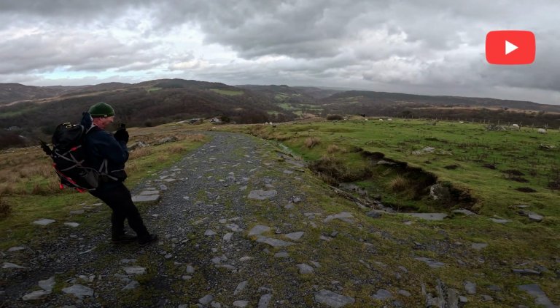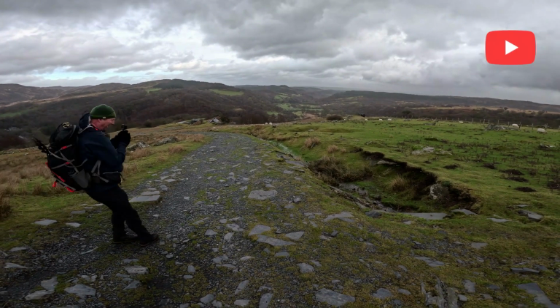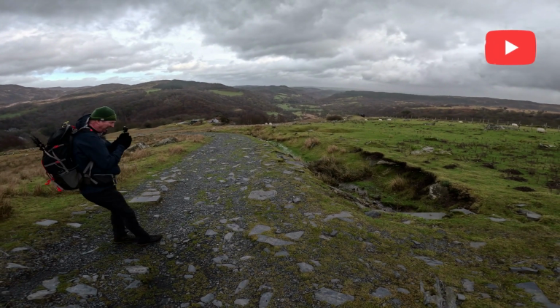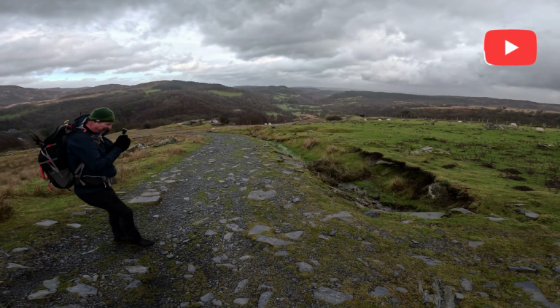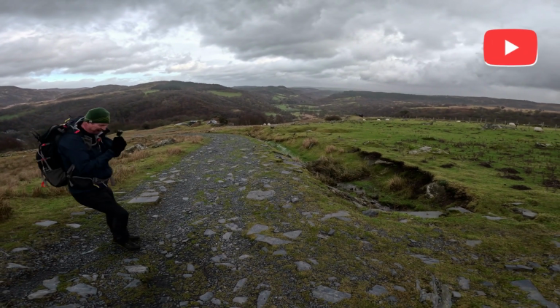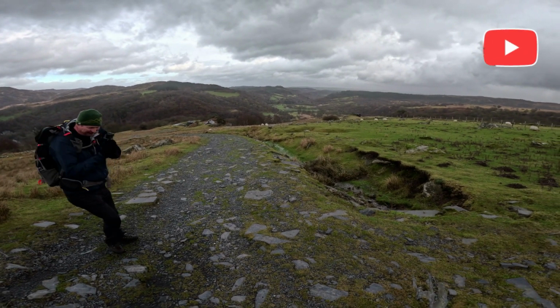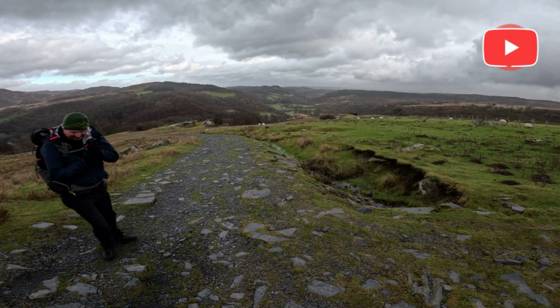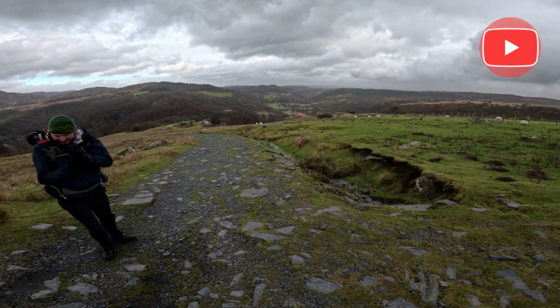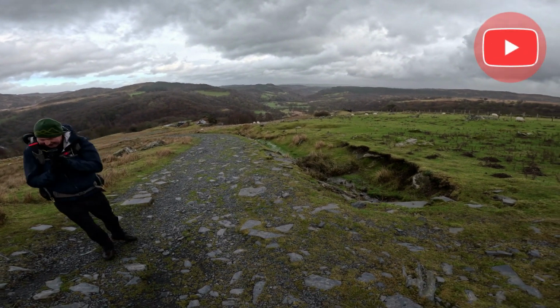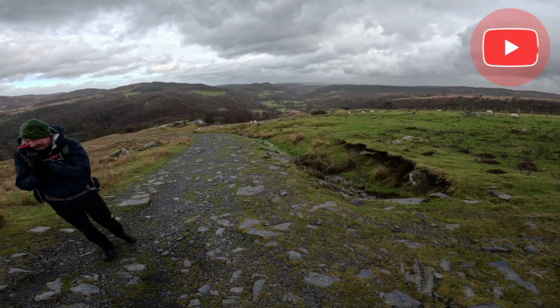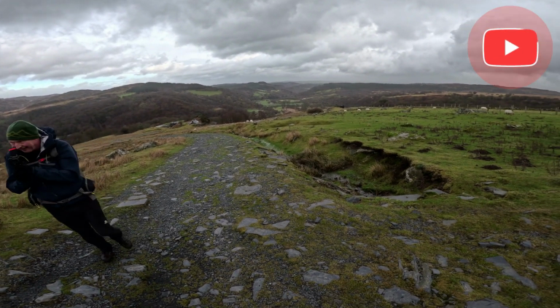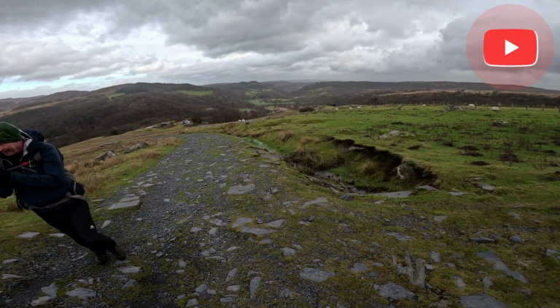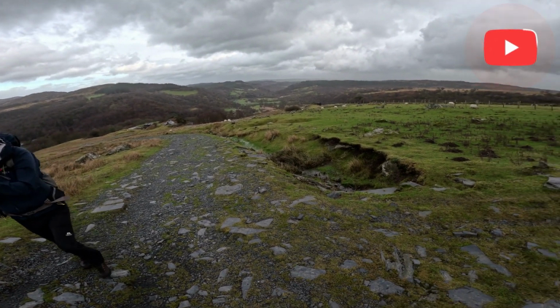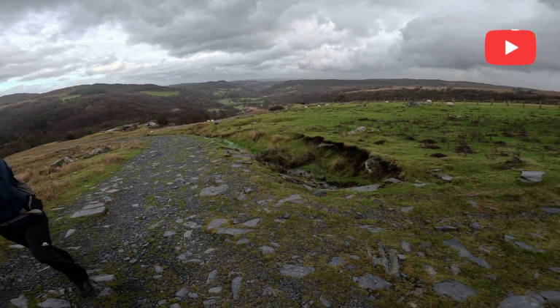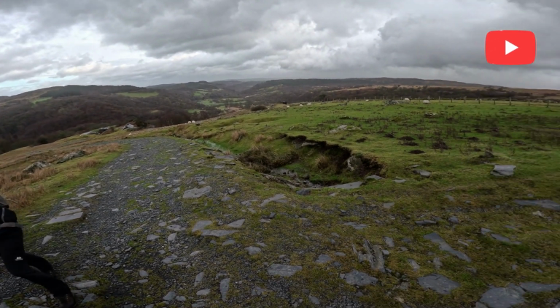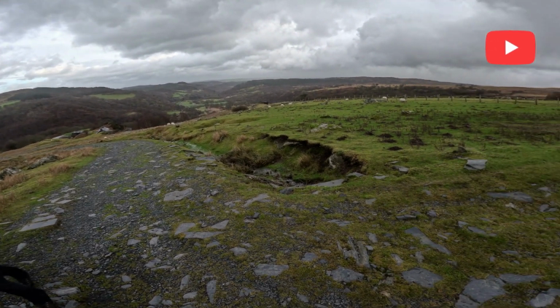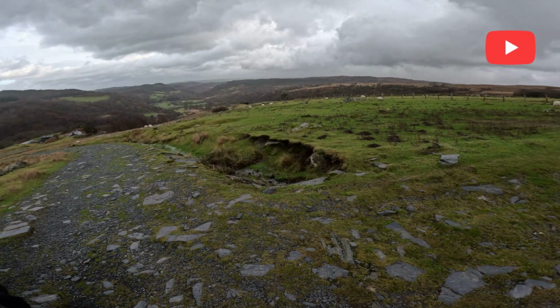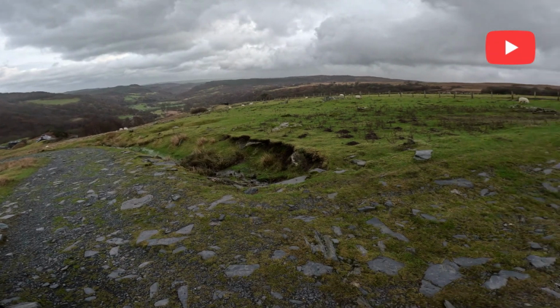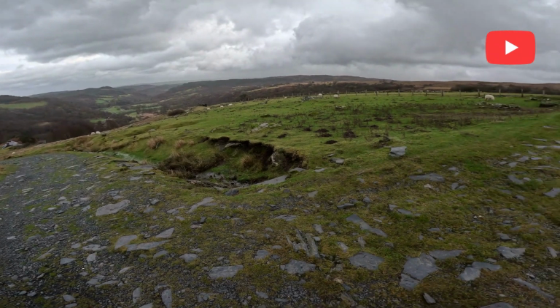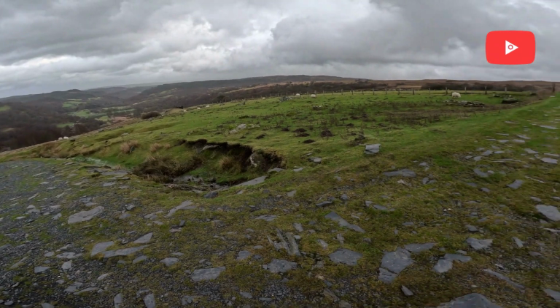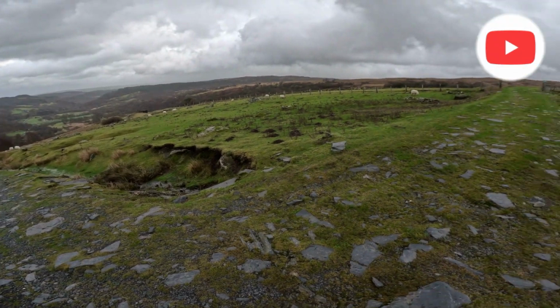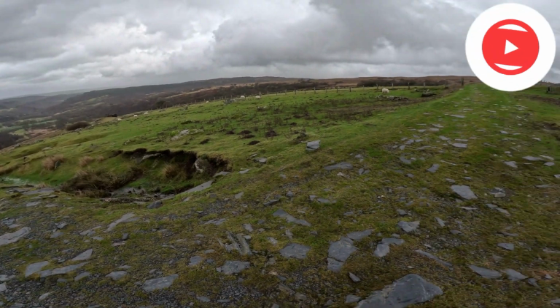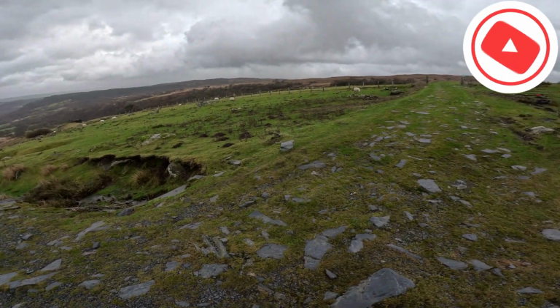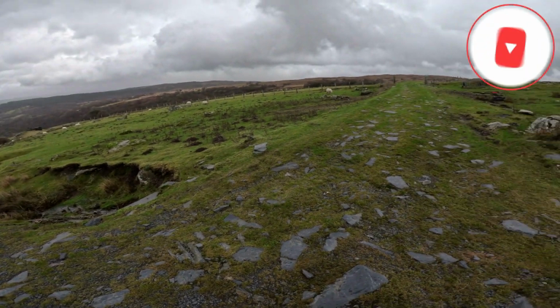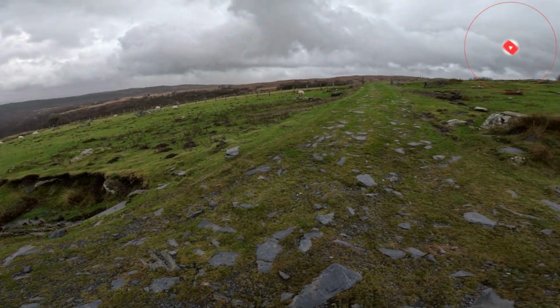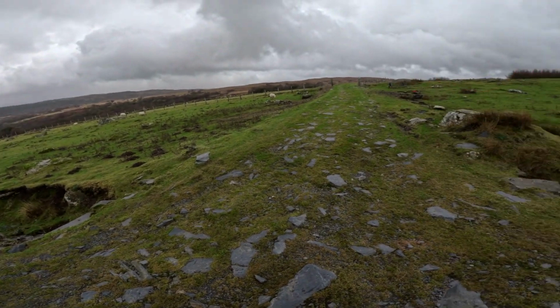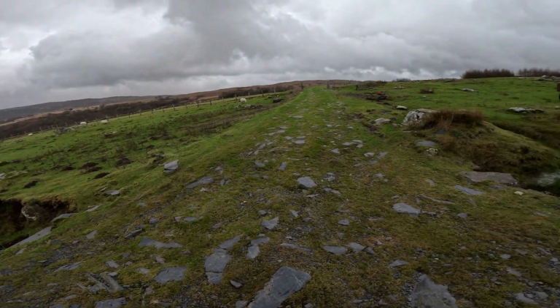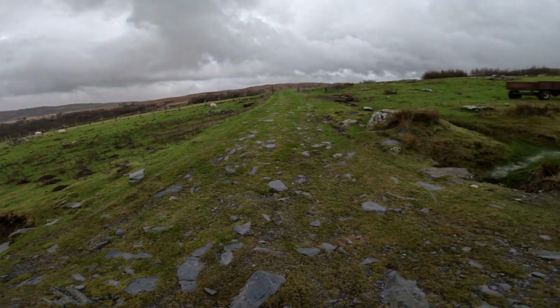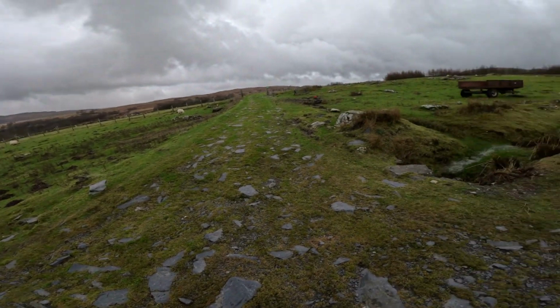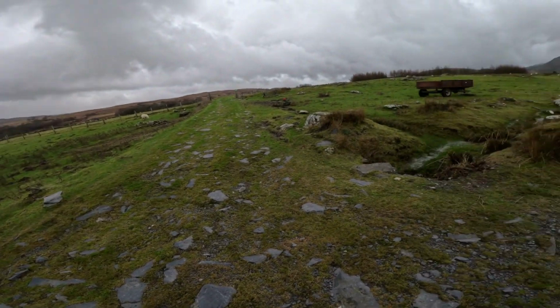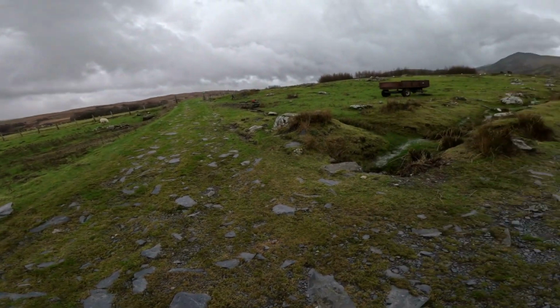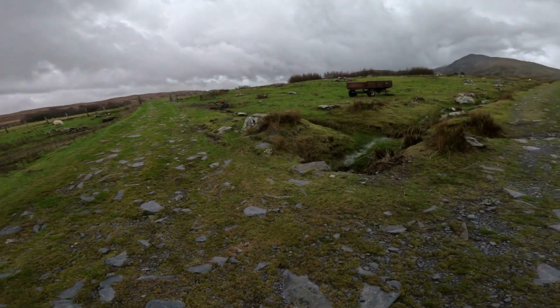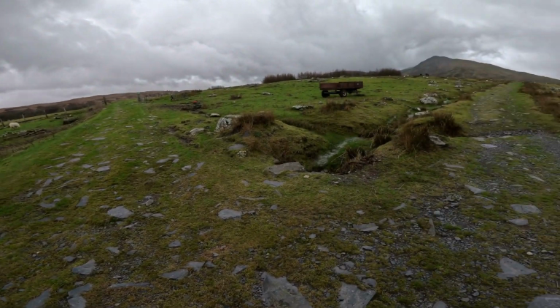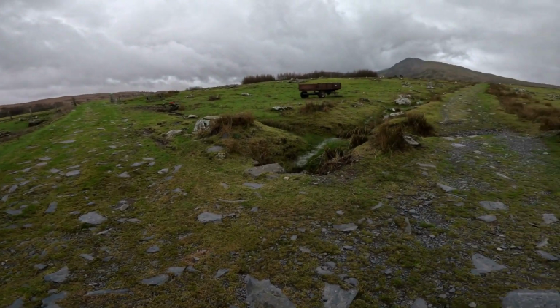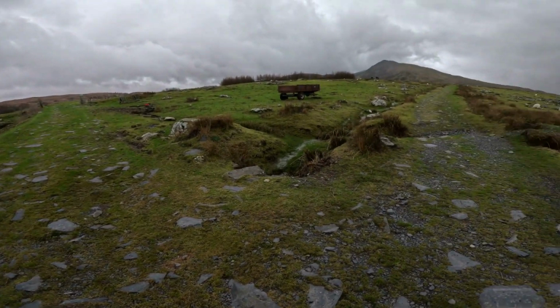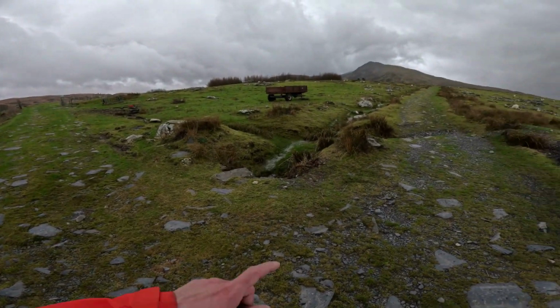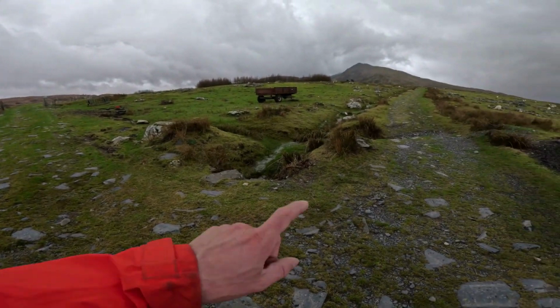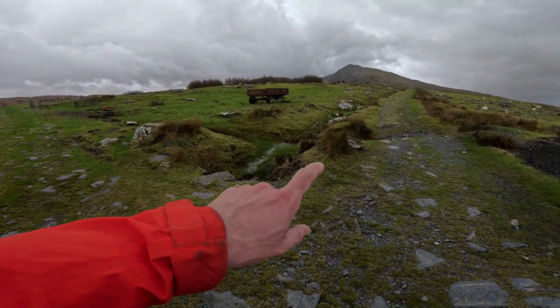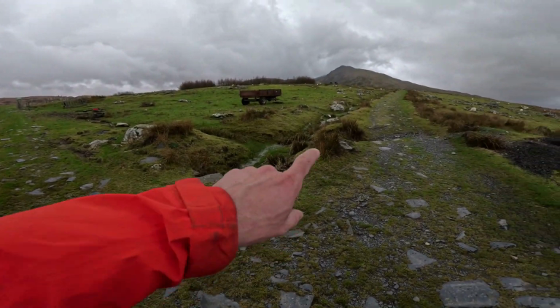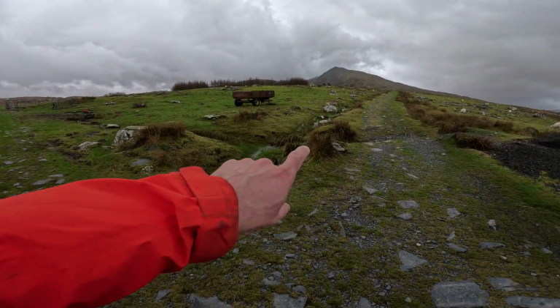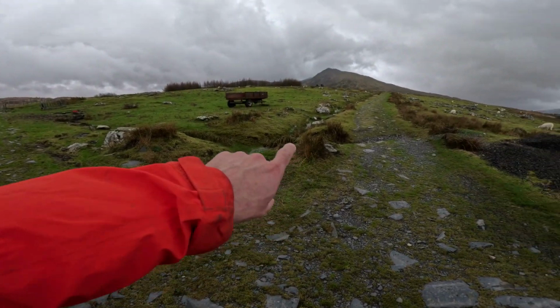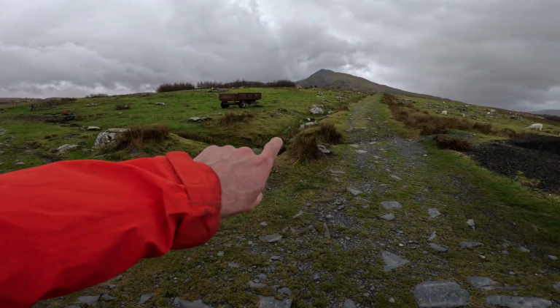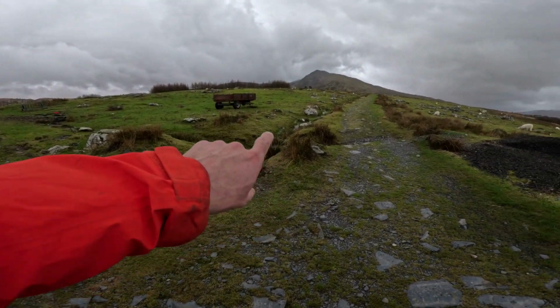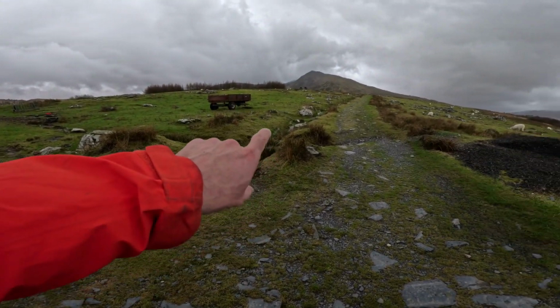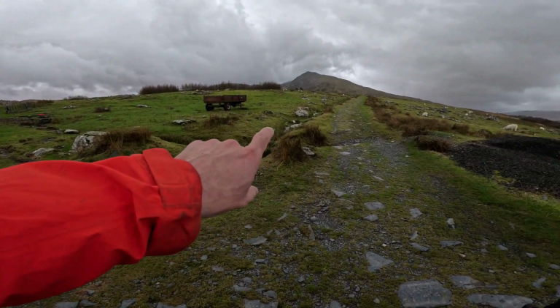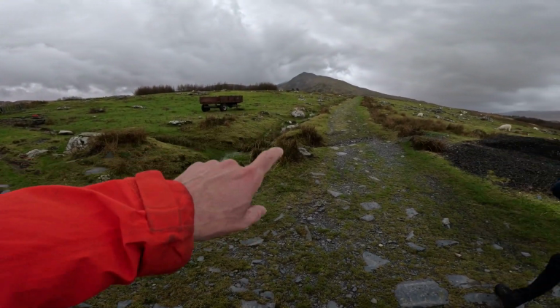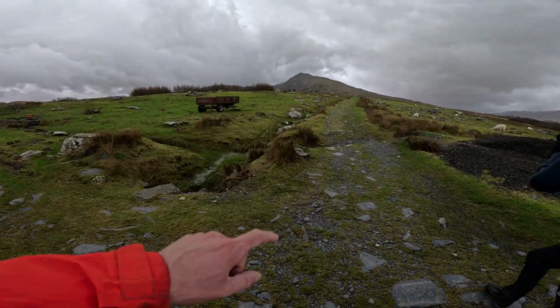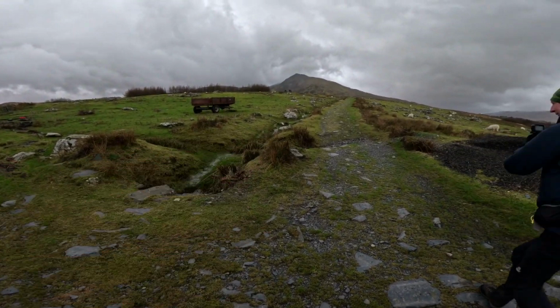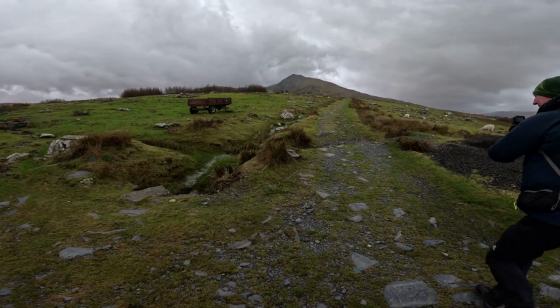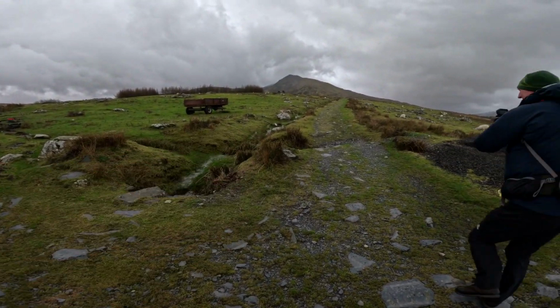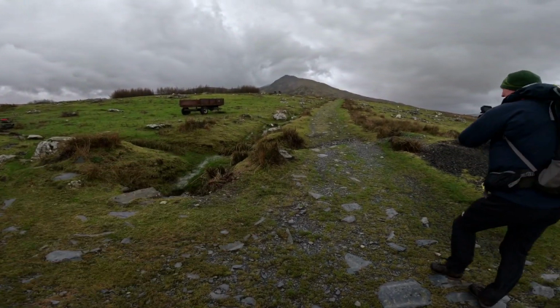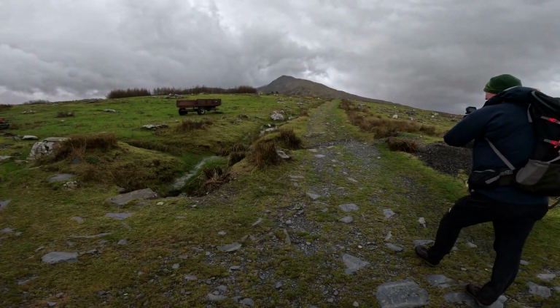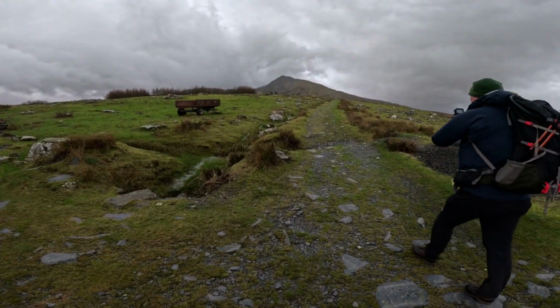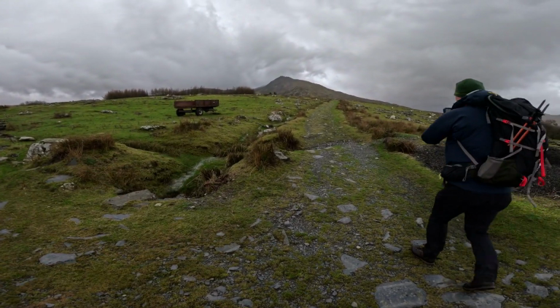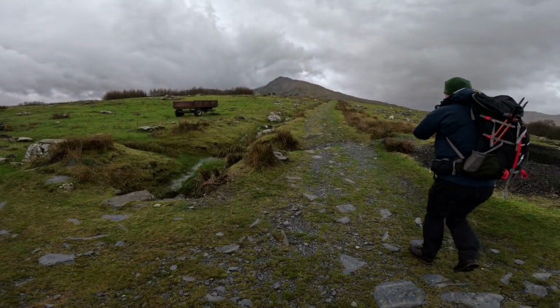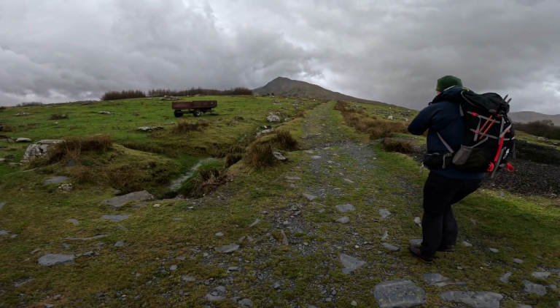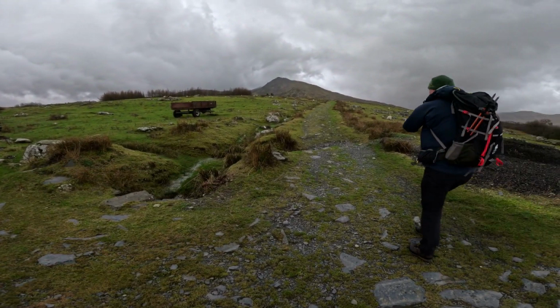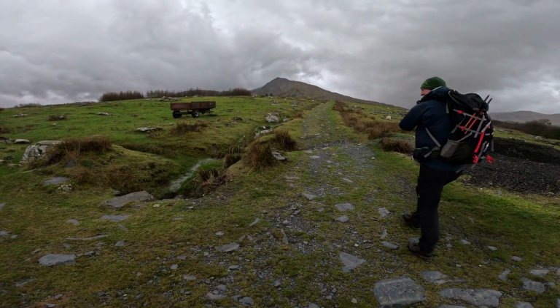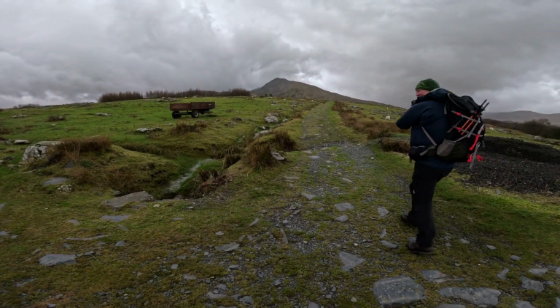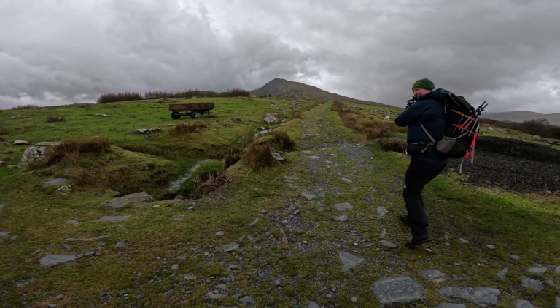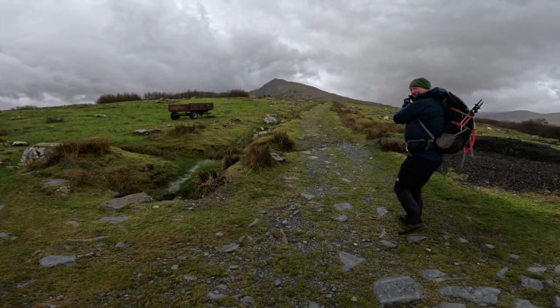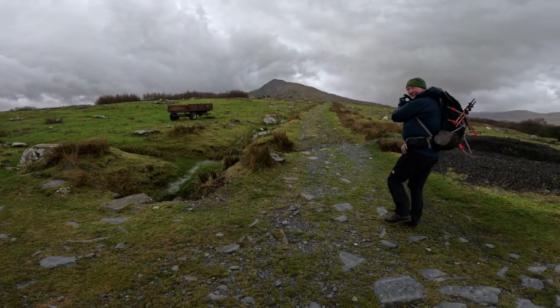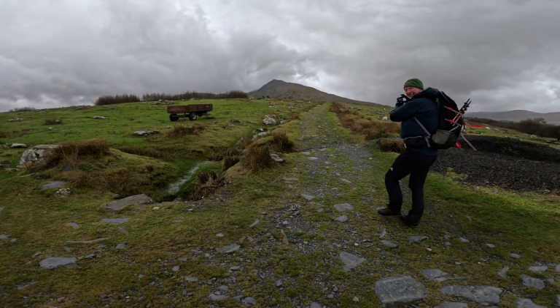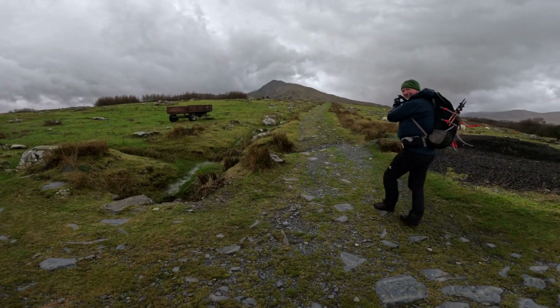Hello everyone and welcome to my 10 Great One Scrambles in Snowdonia. Let's get started.